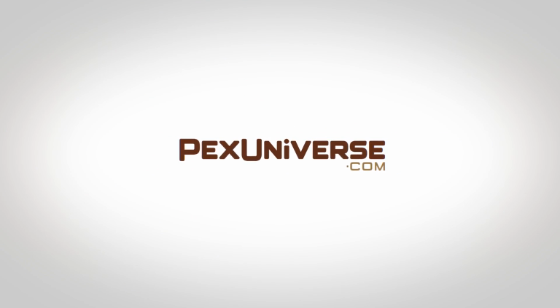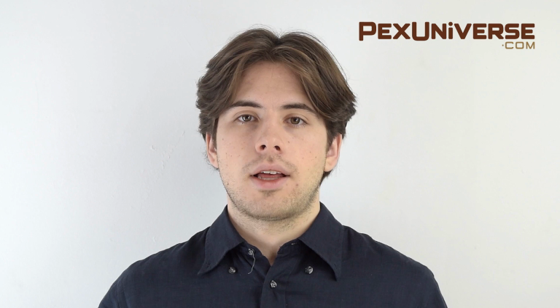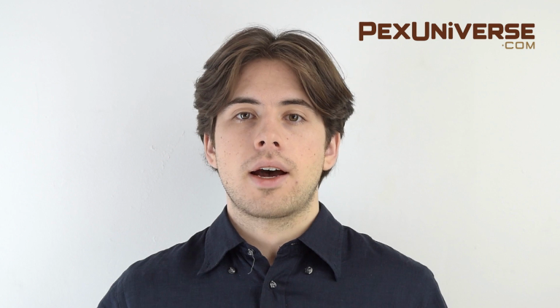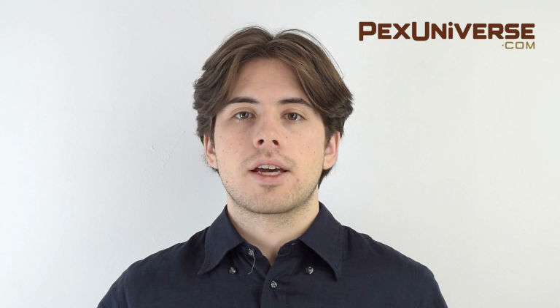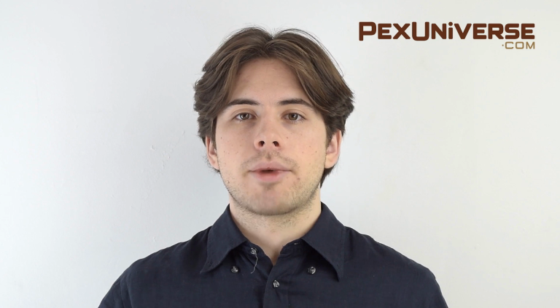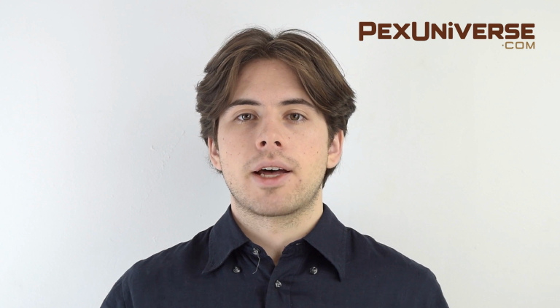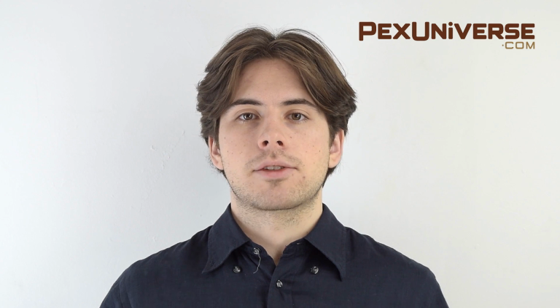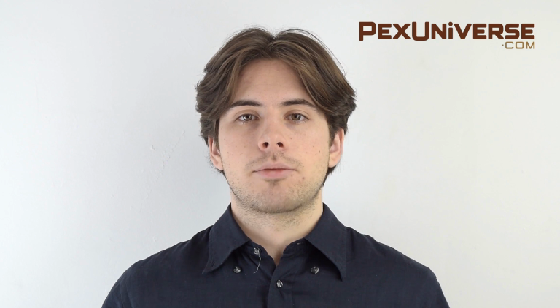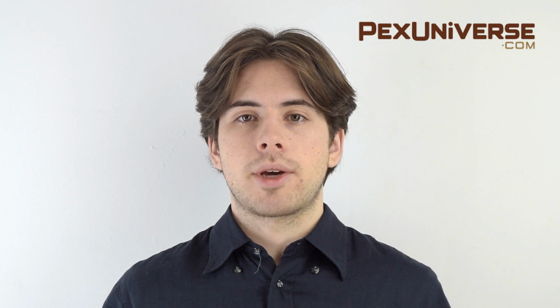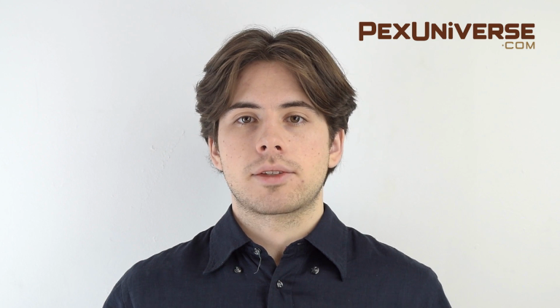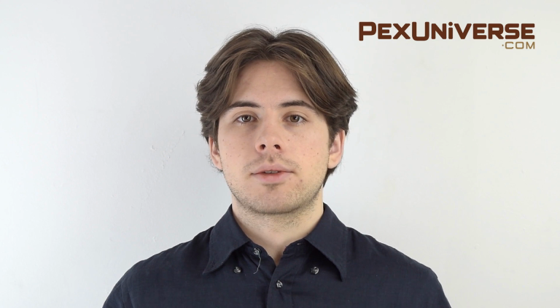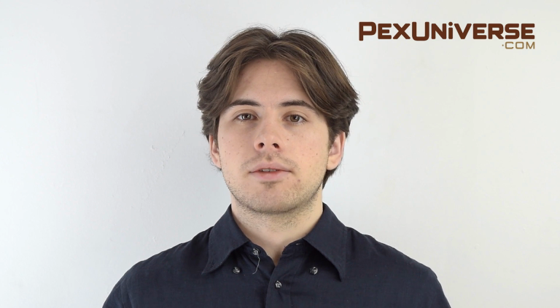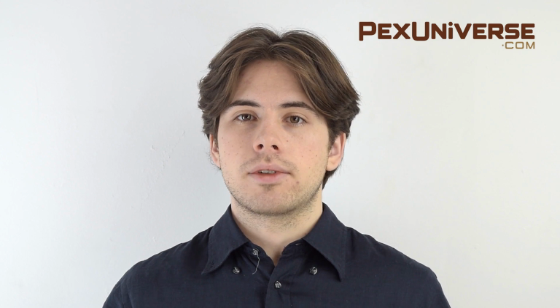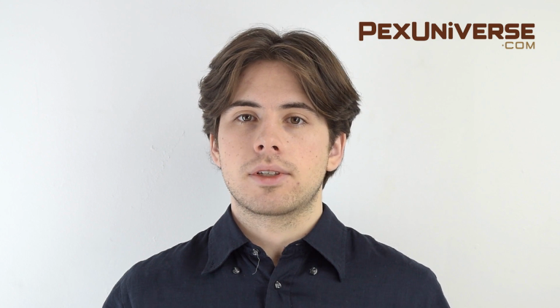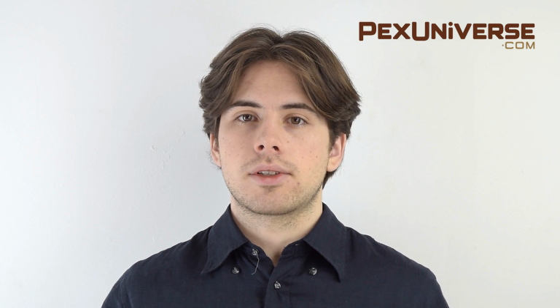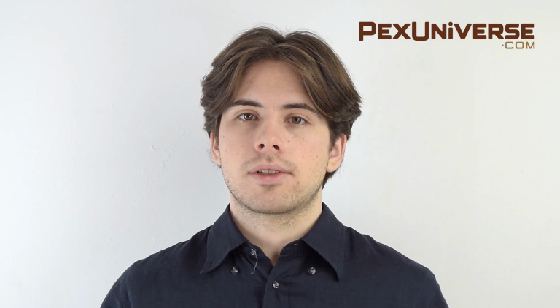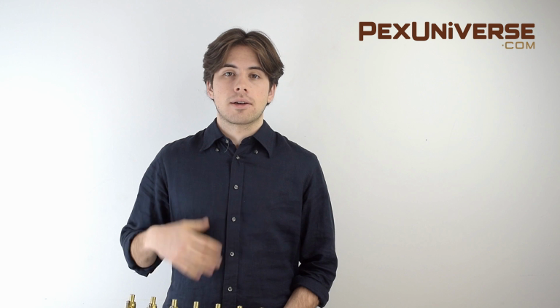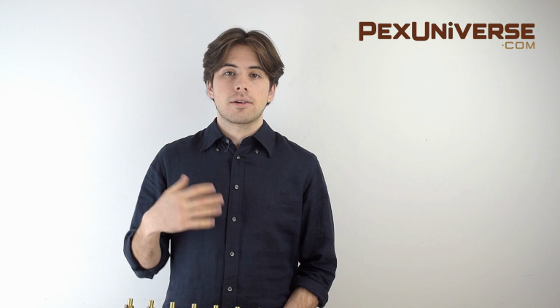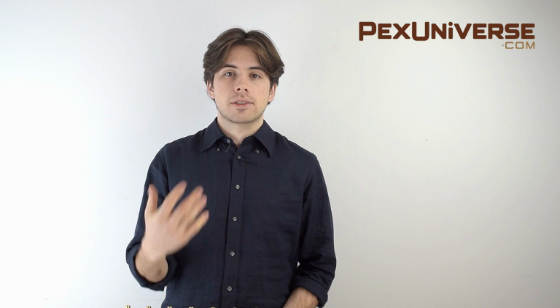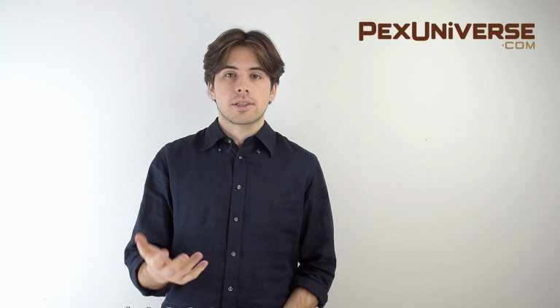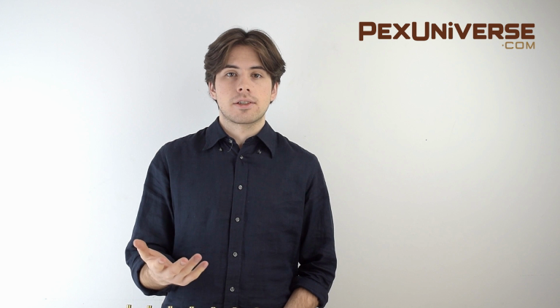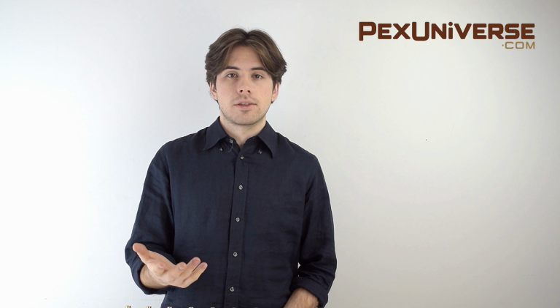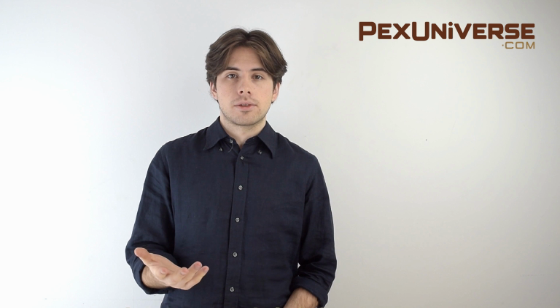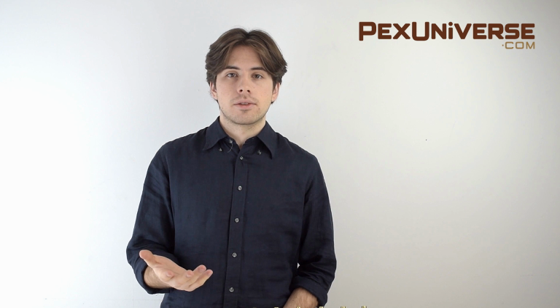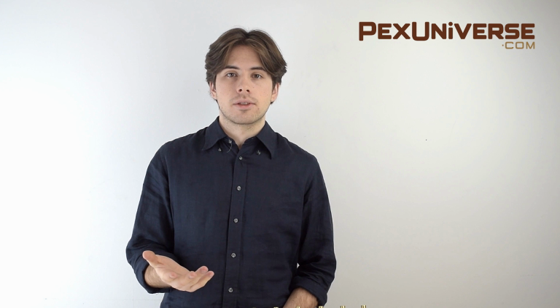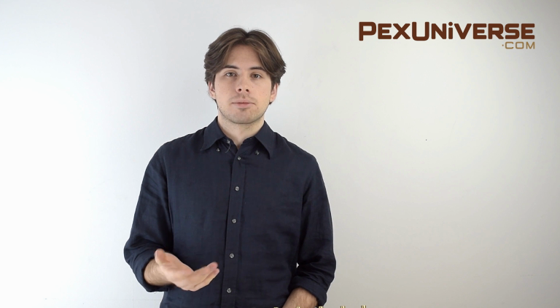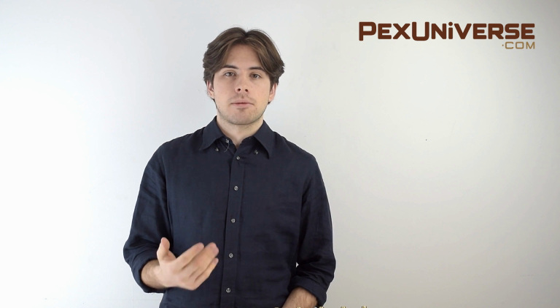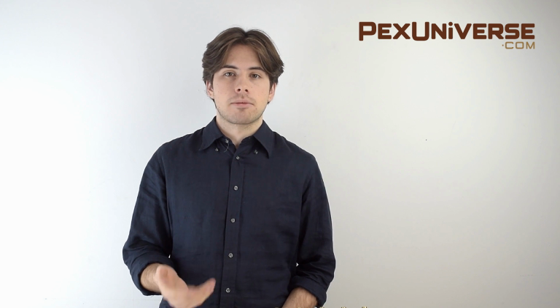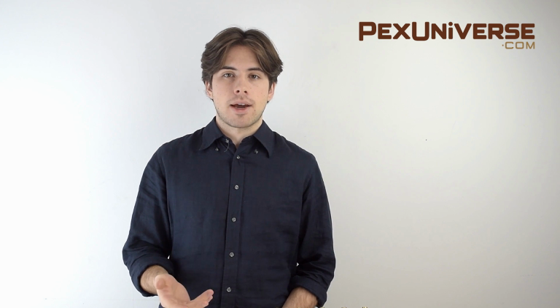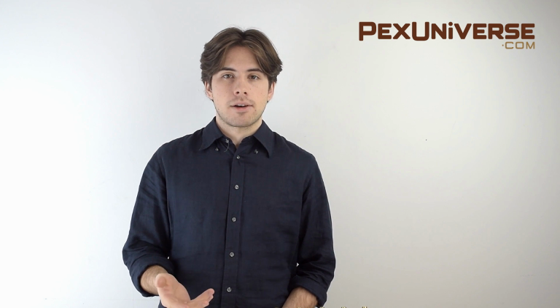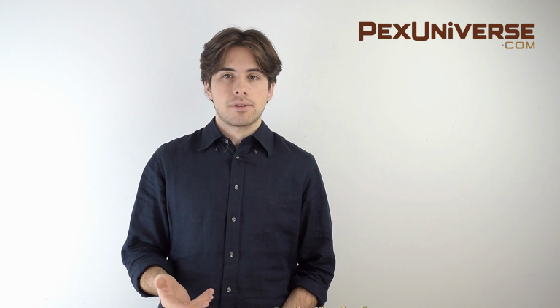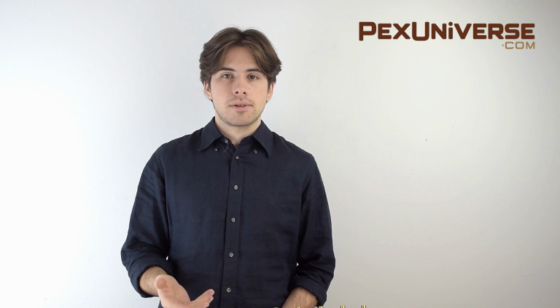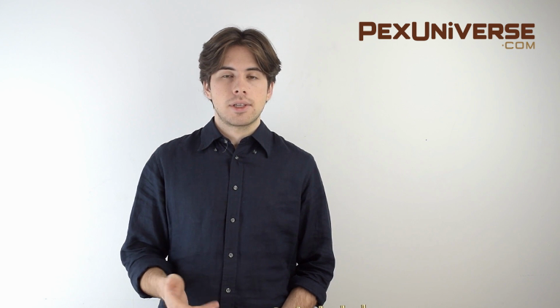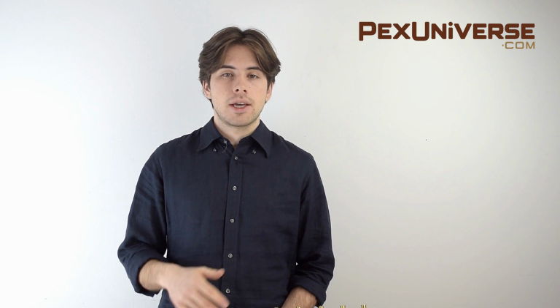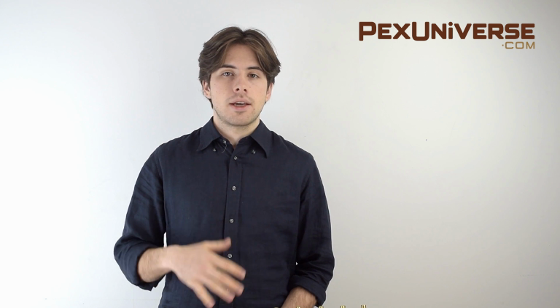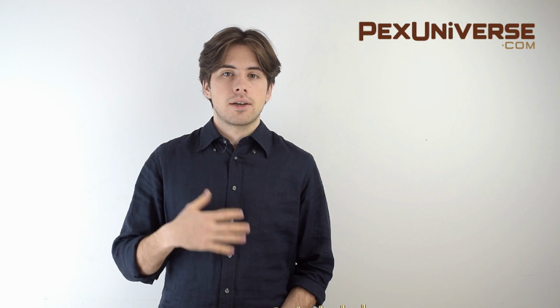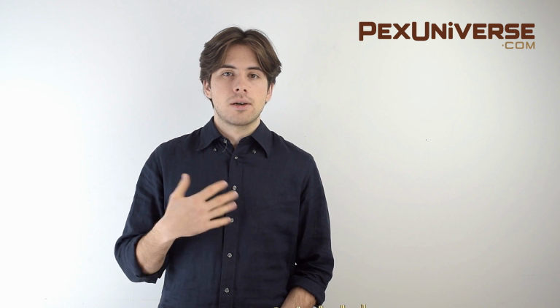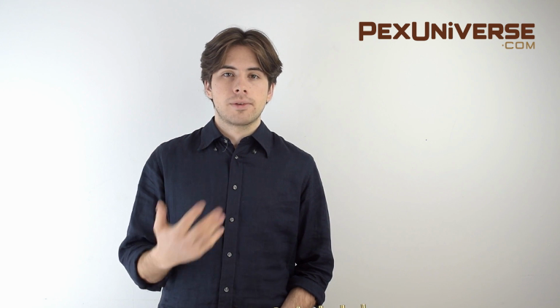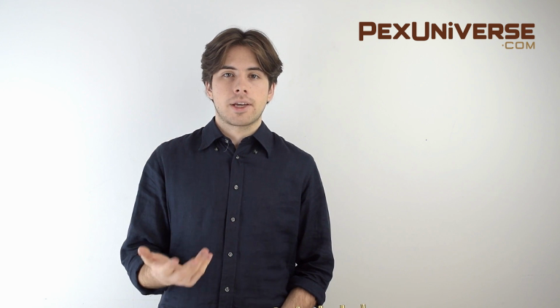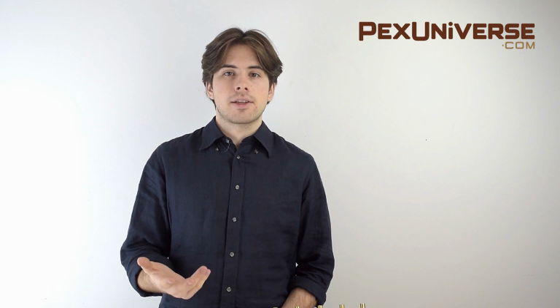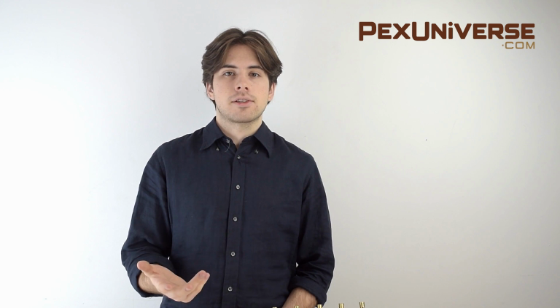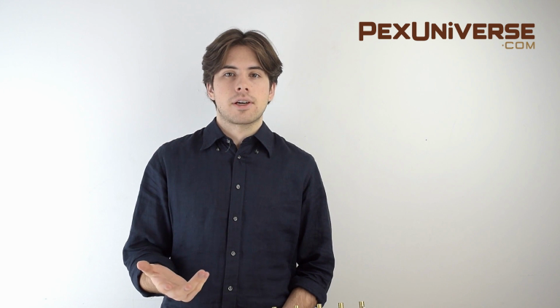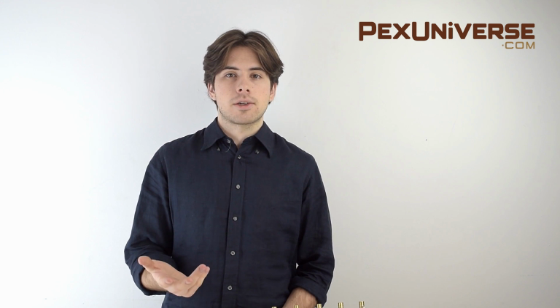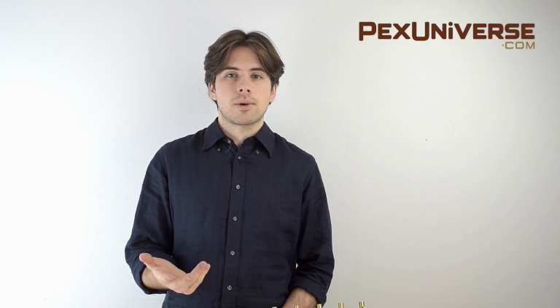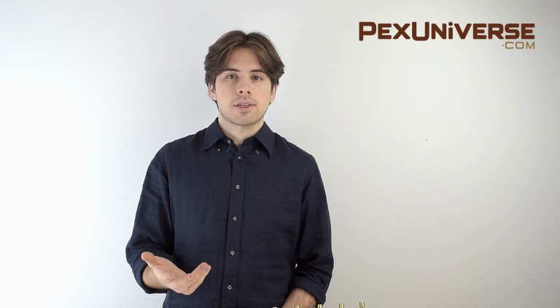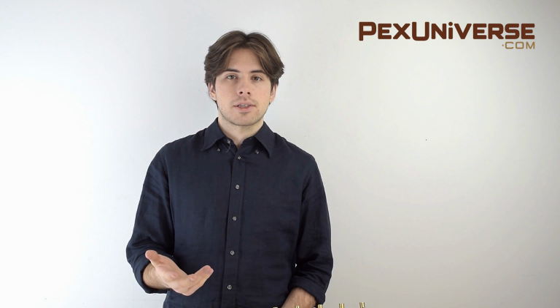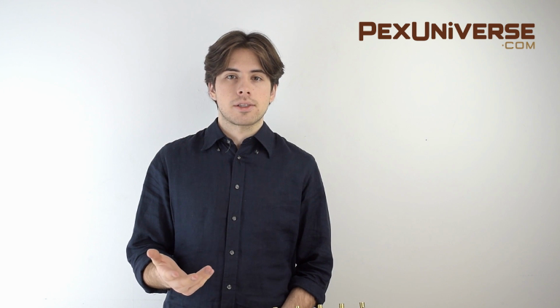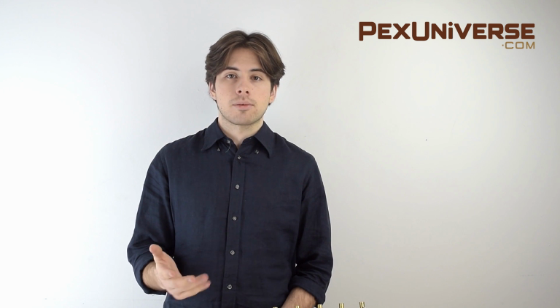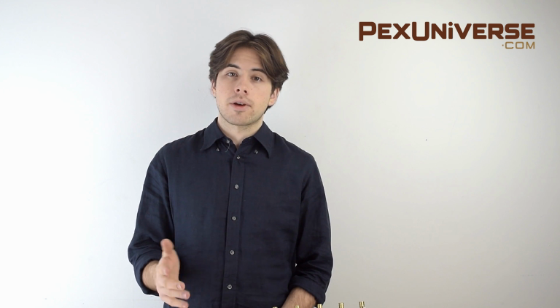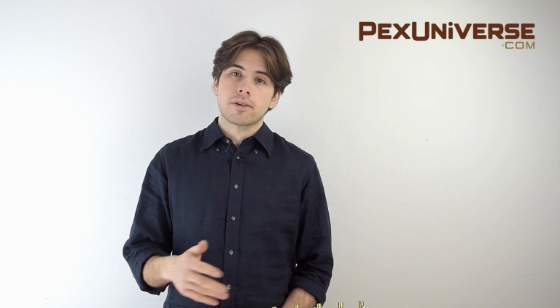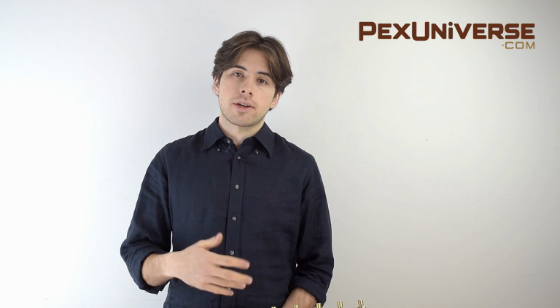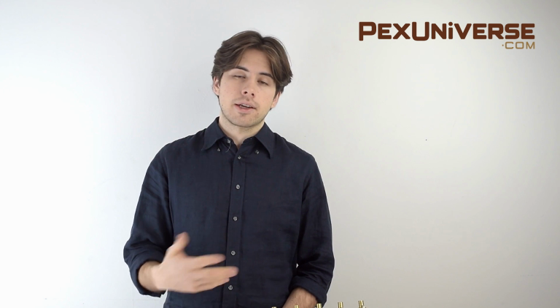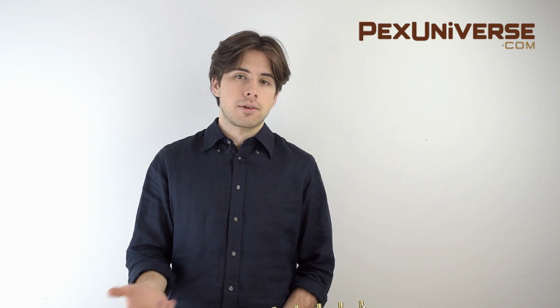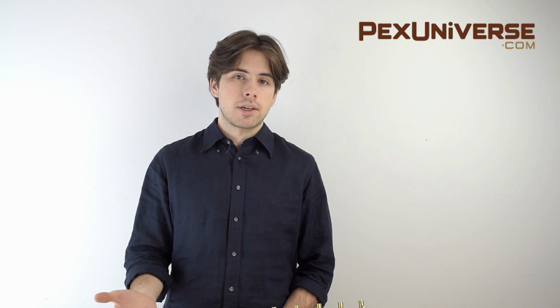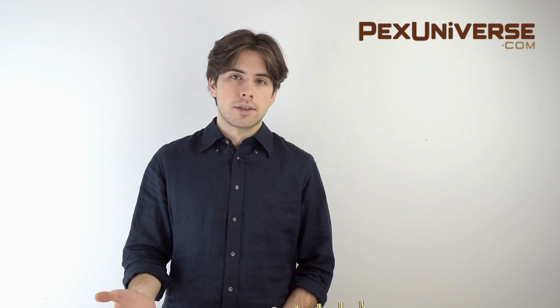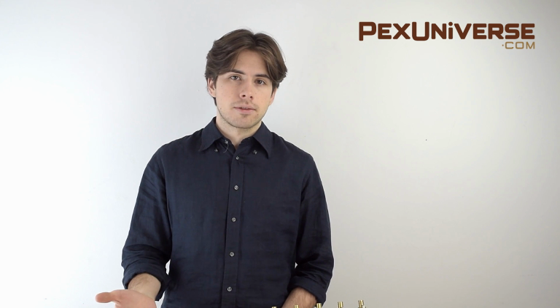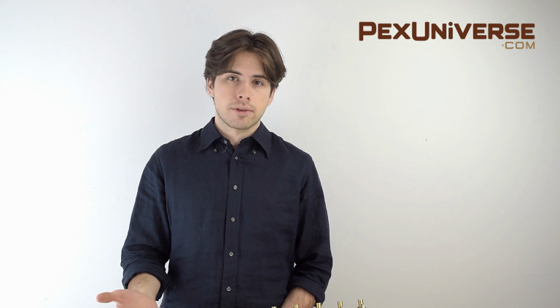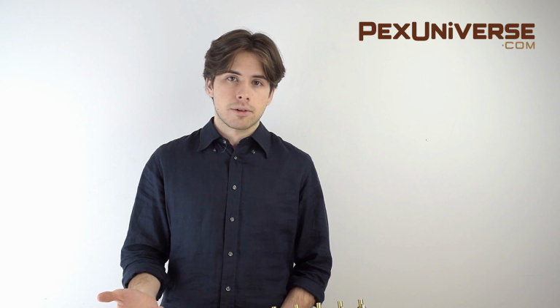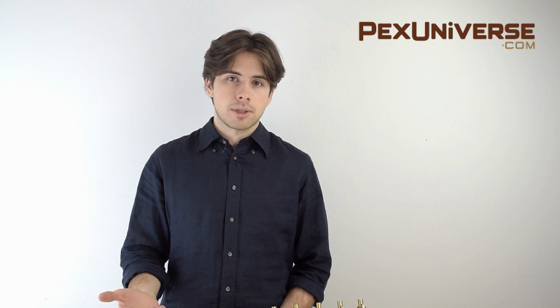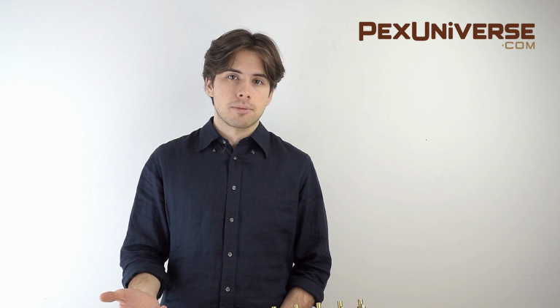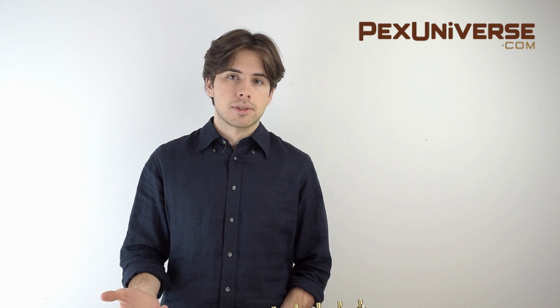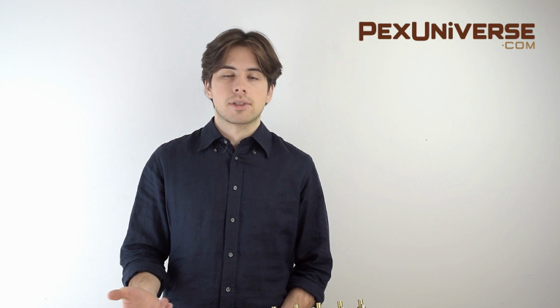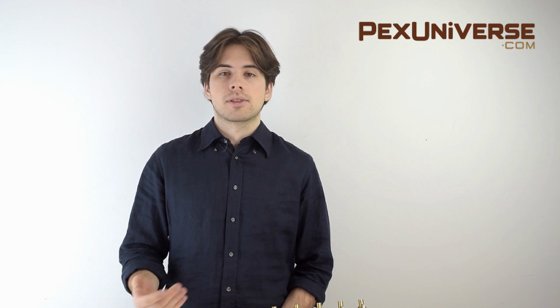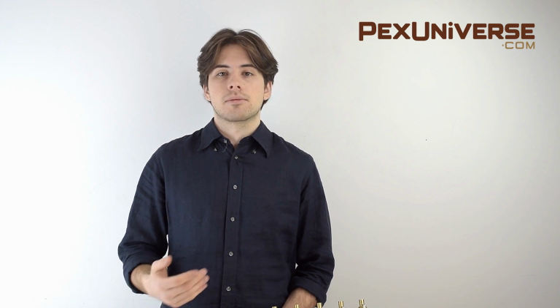Hi, I'm Alex with PEX Universe. I'm going to introduce you to the plumbing manifold and hopefully answer any questions on whether or not you need it for your plumbing system.